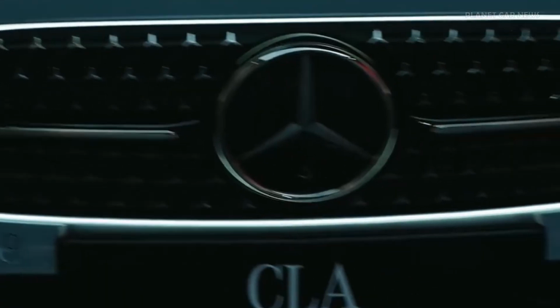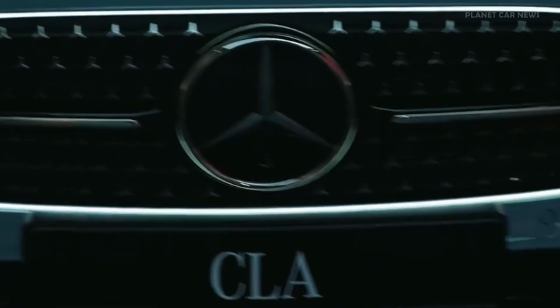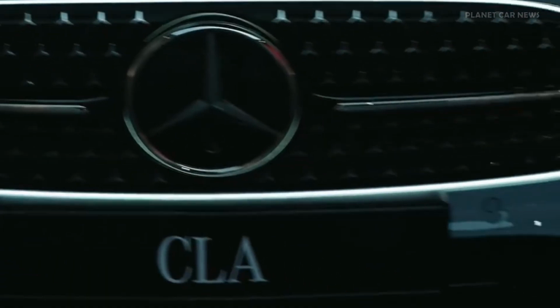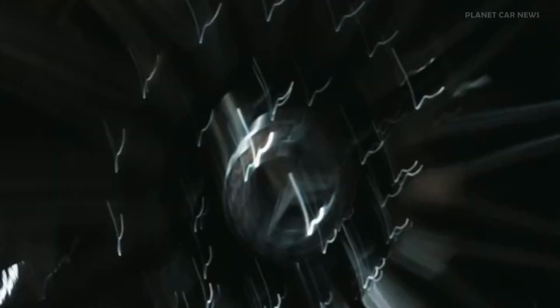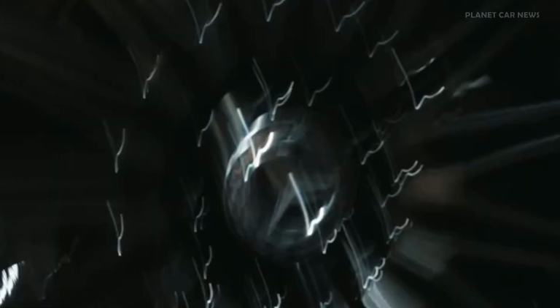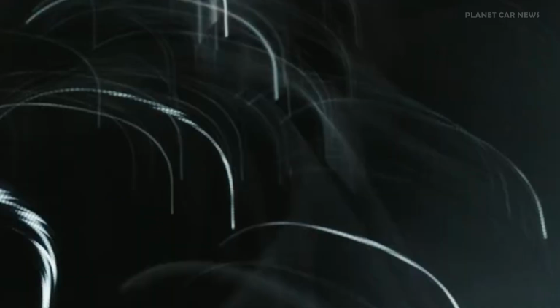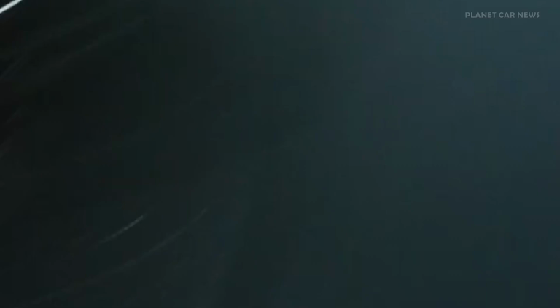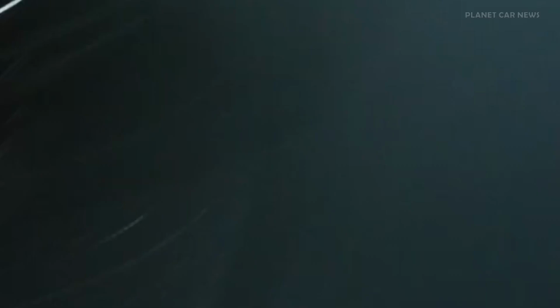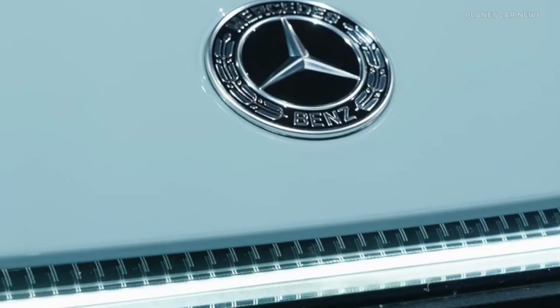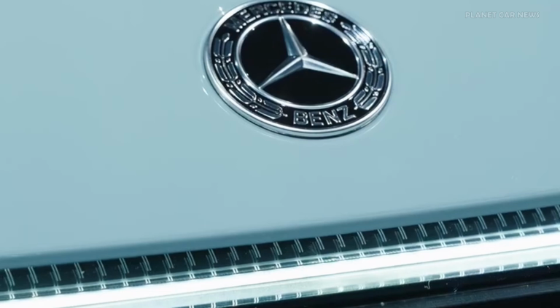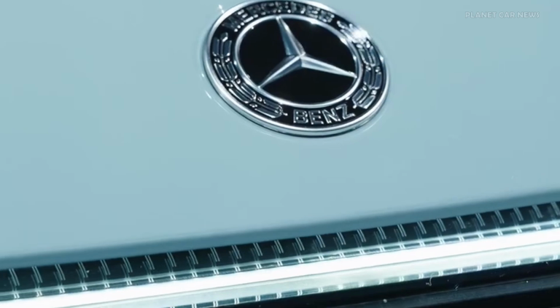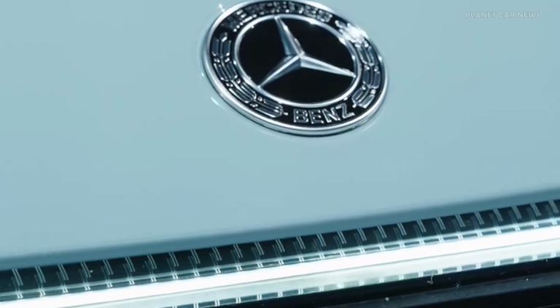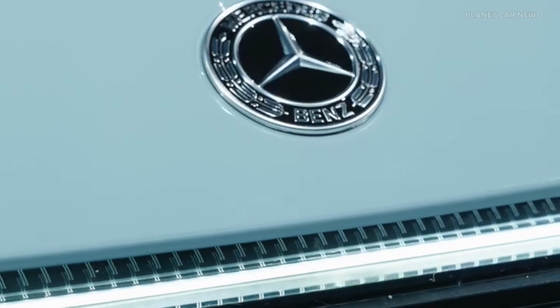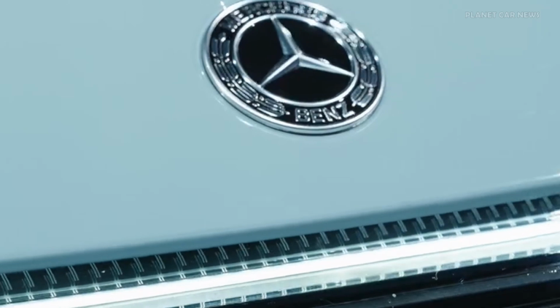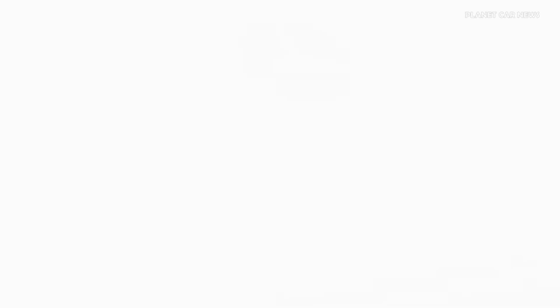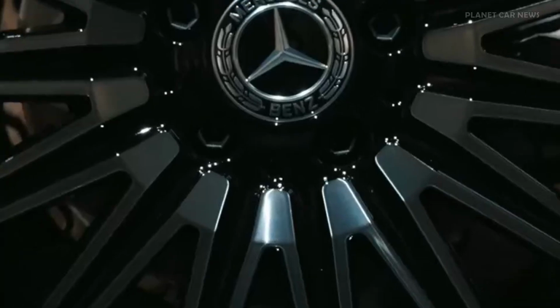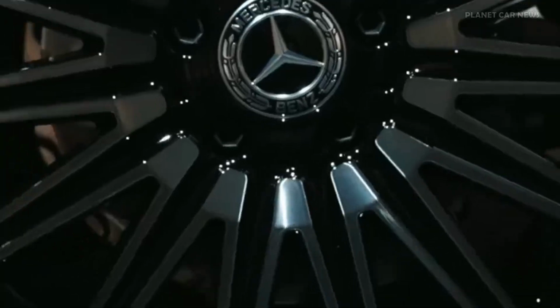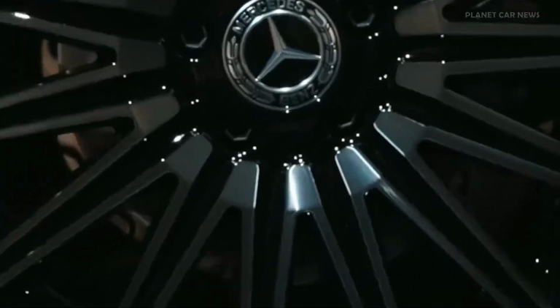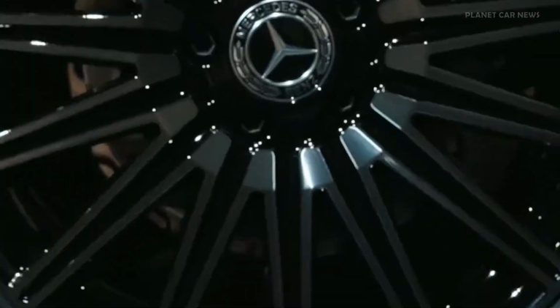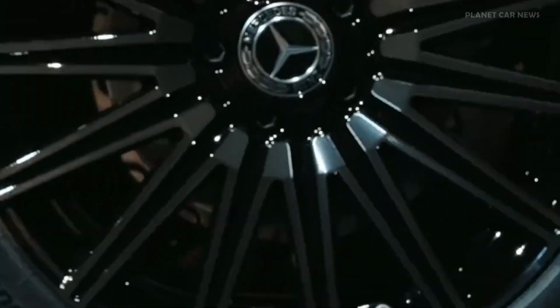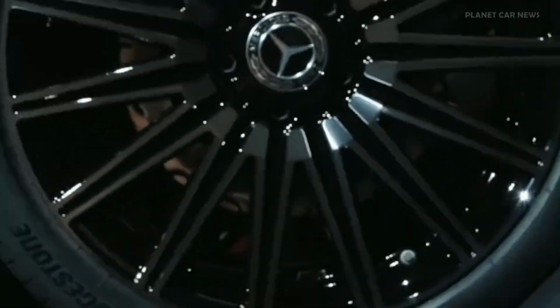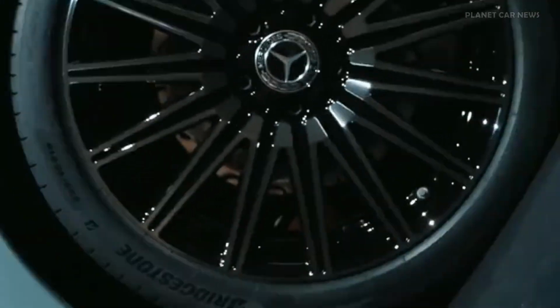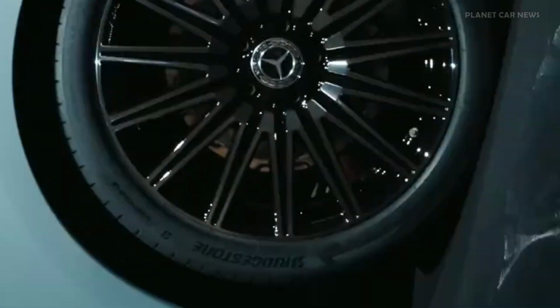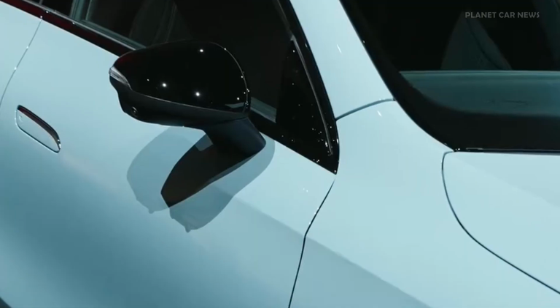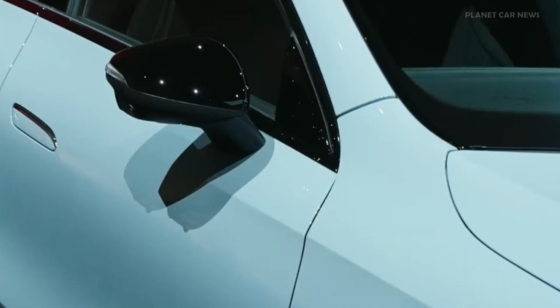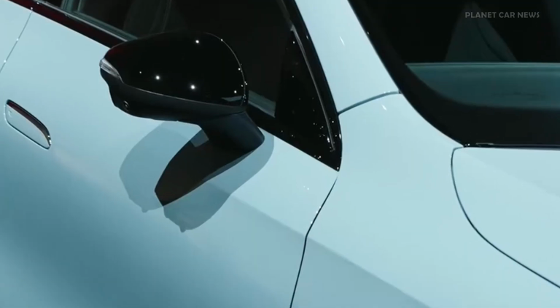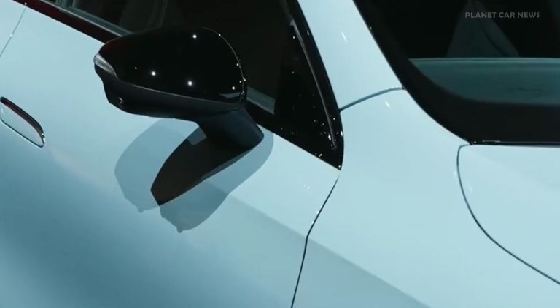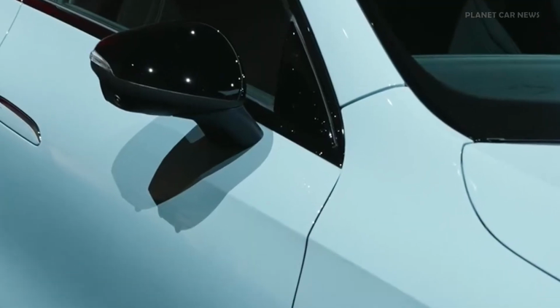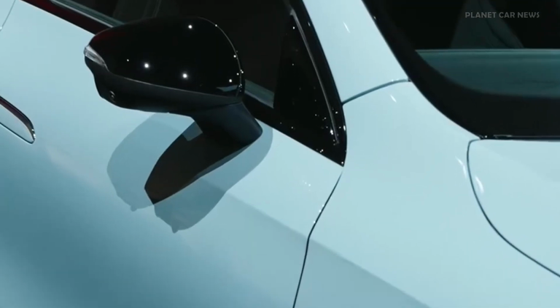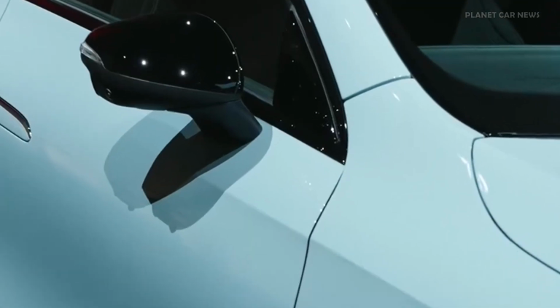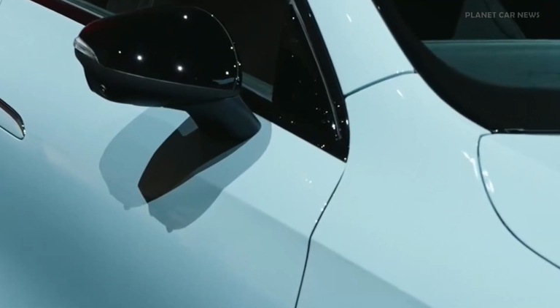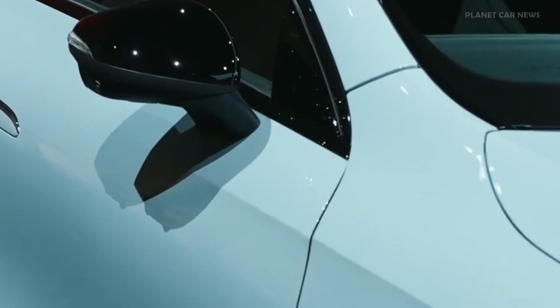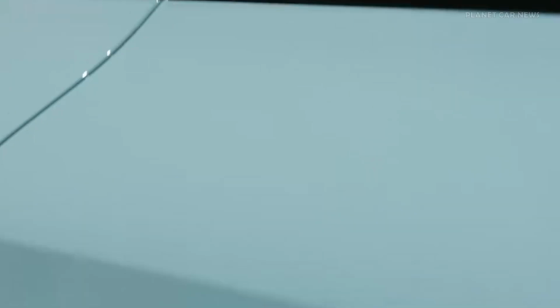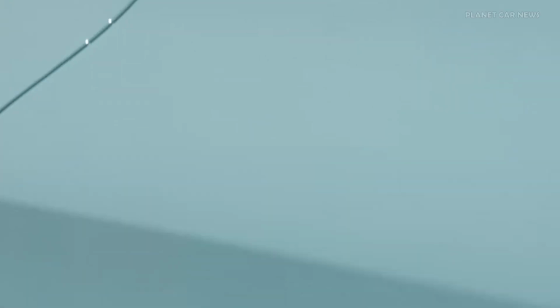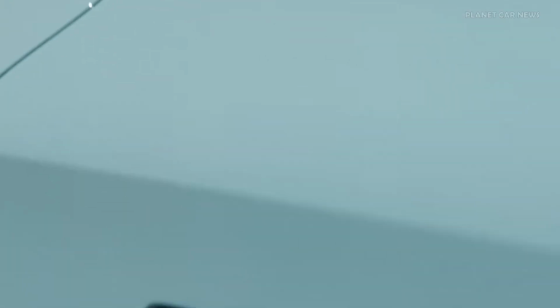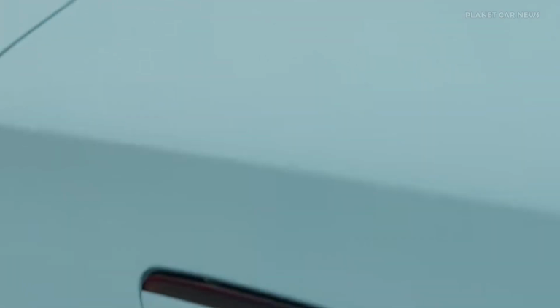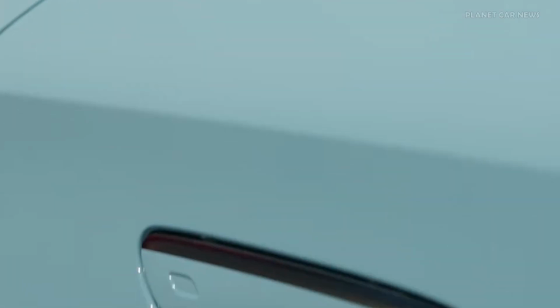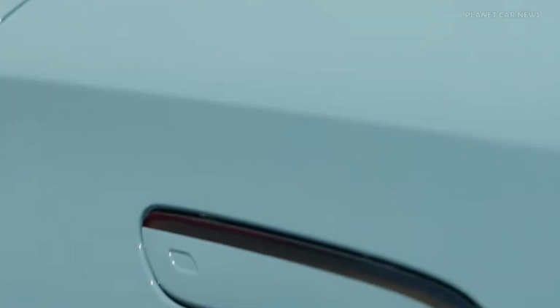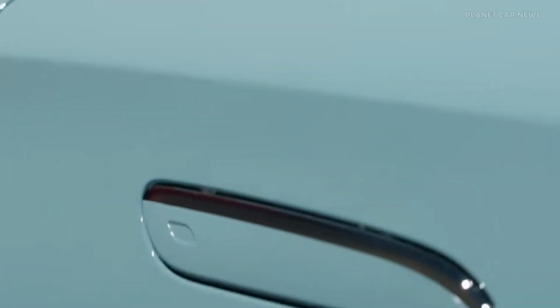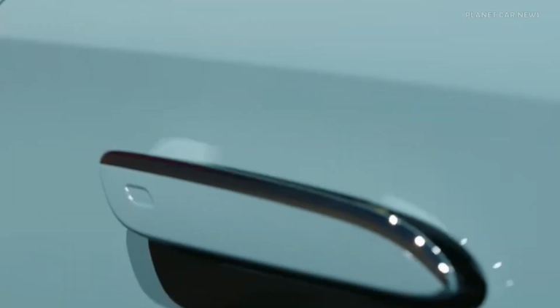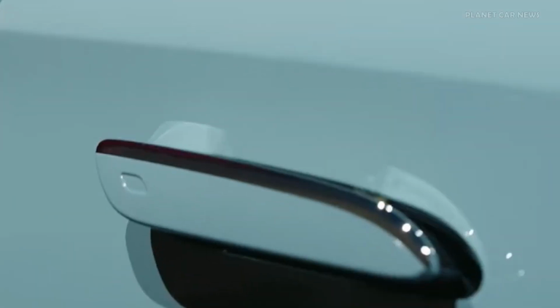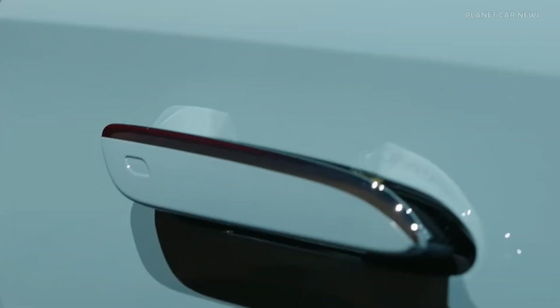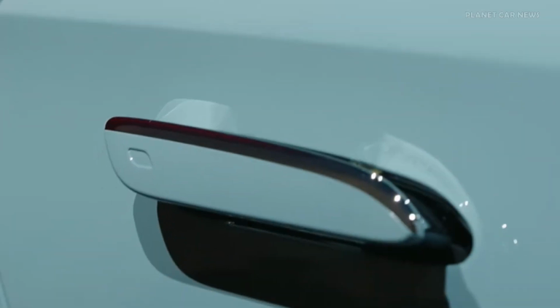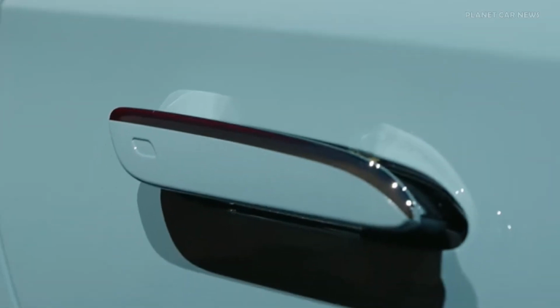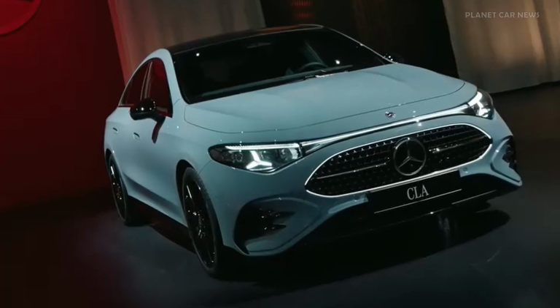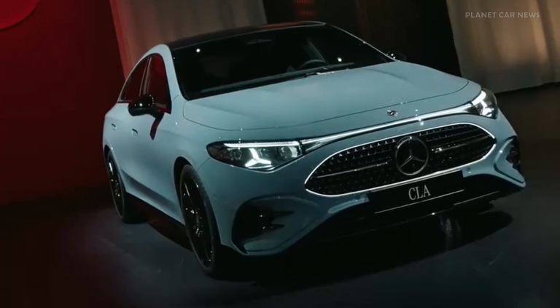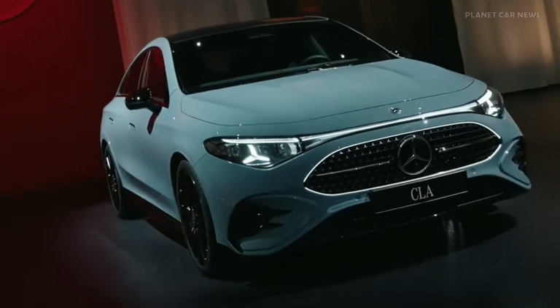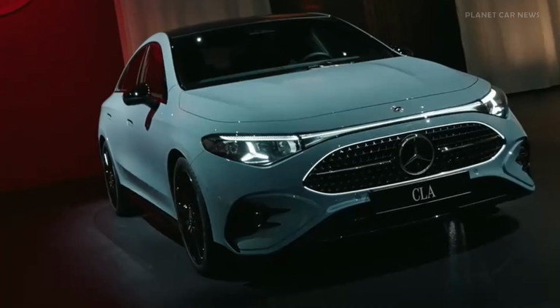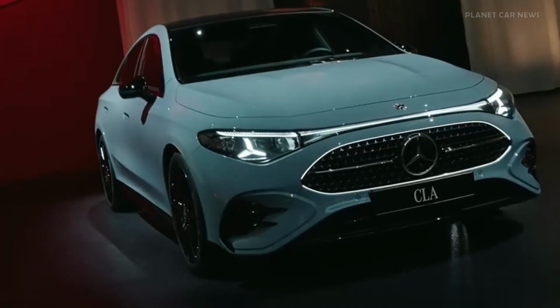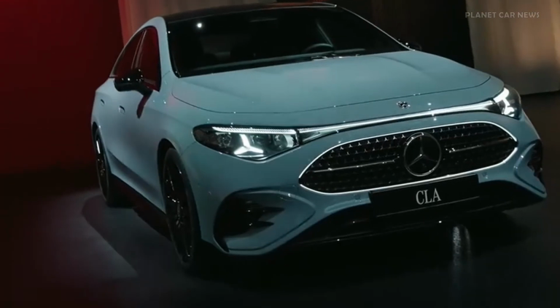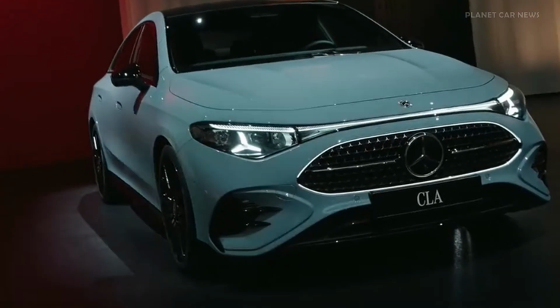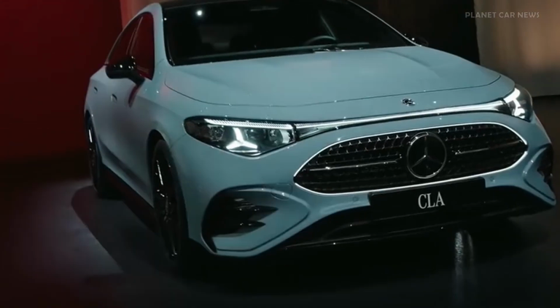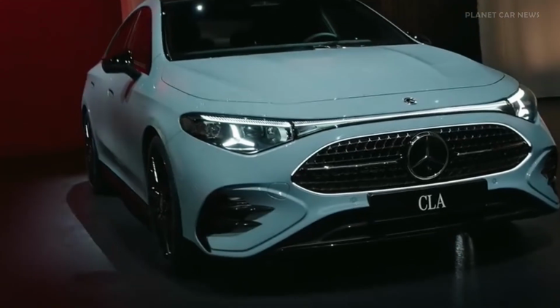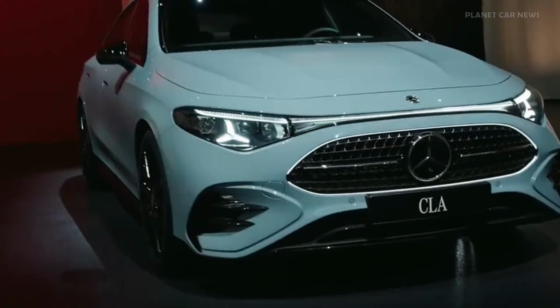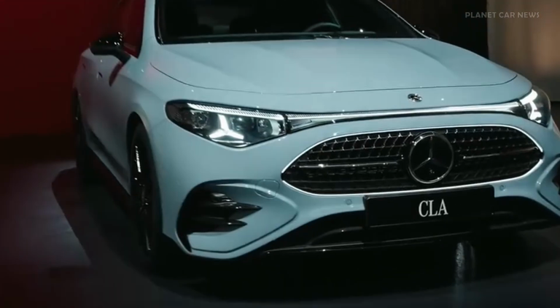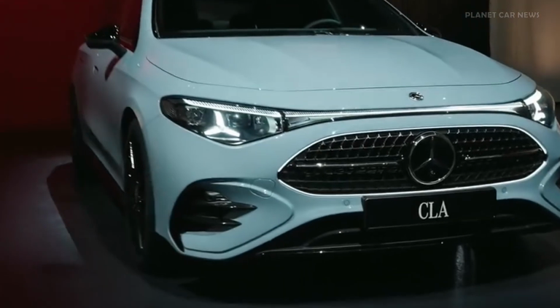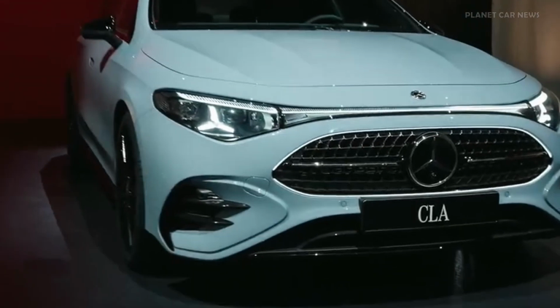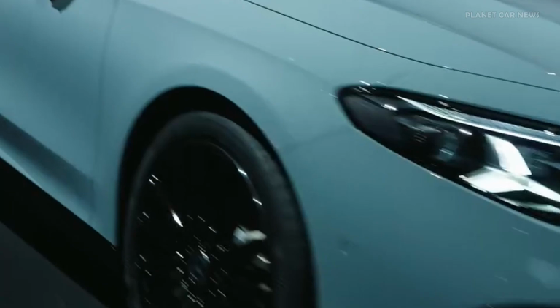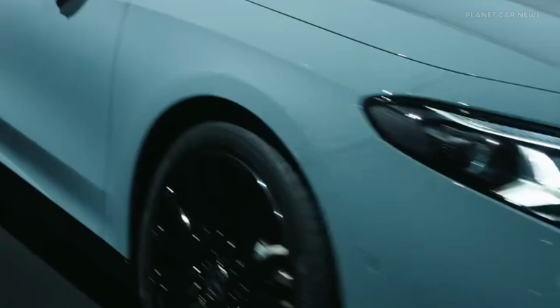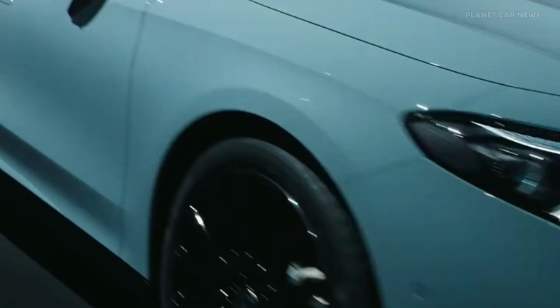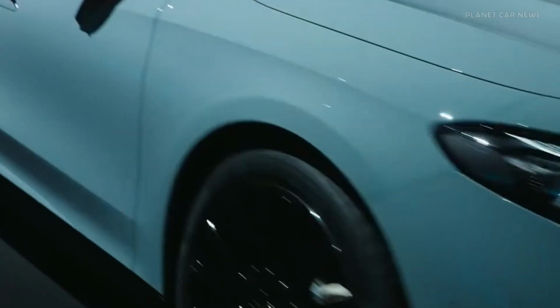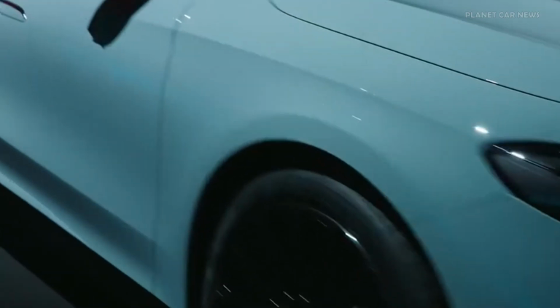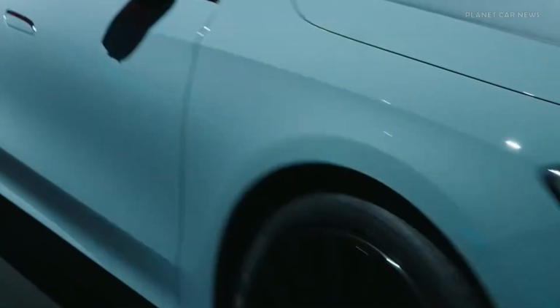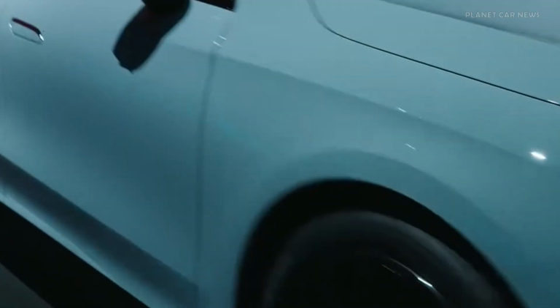Presented as an electric model, the all-new Mercedes-Benz CLA will also be available by the end of the year as a hybrid.